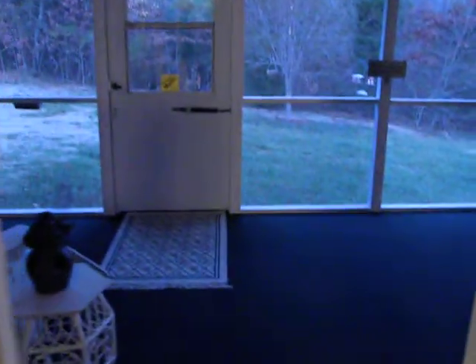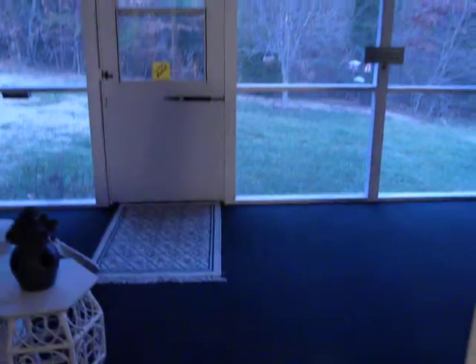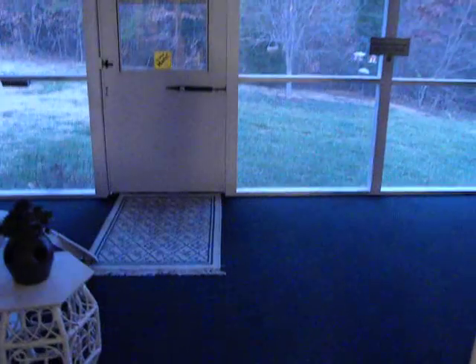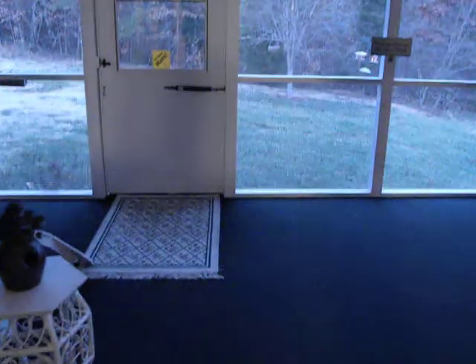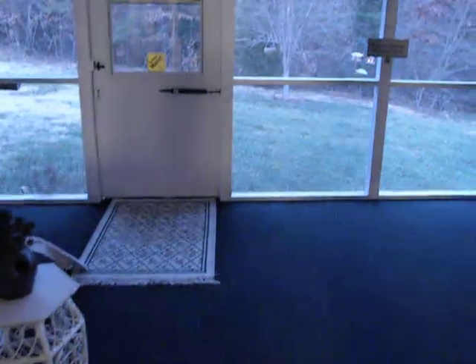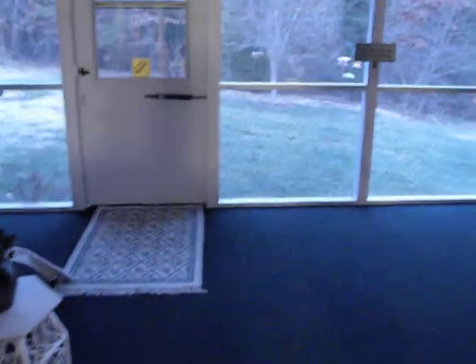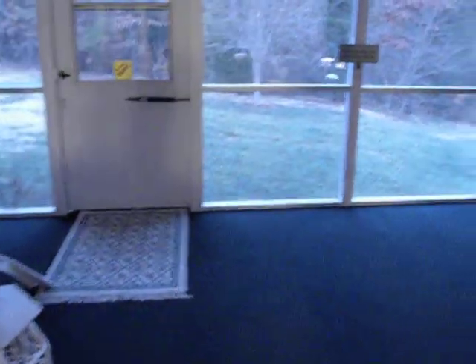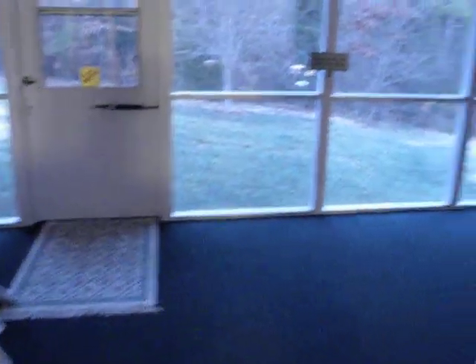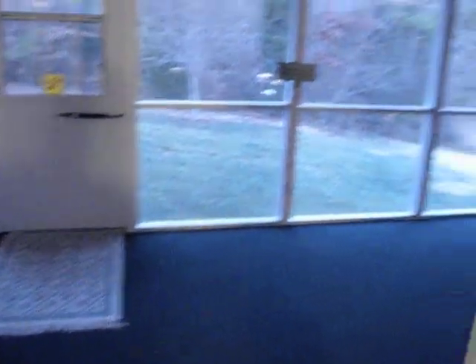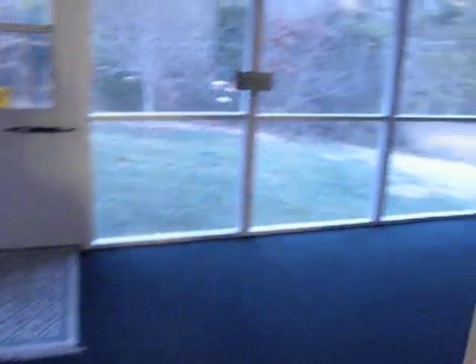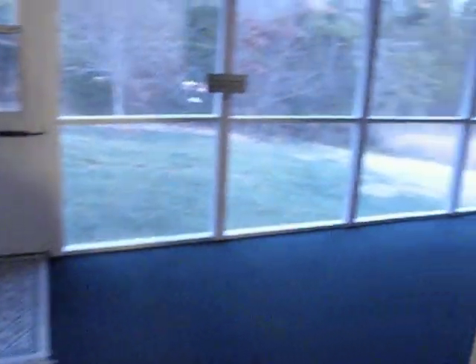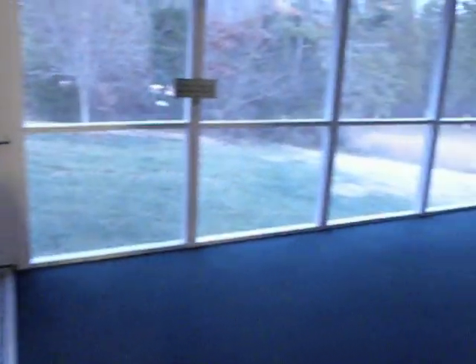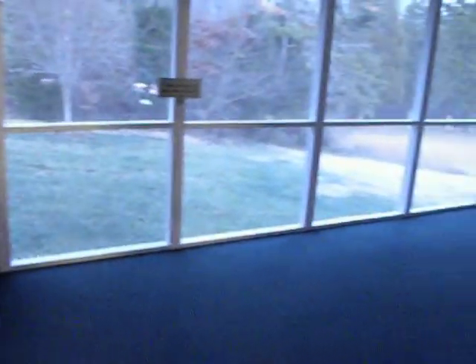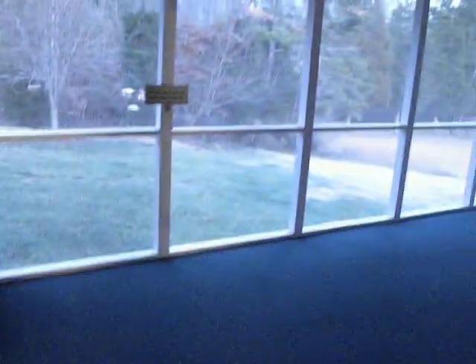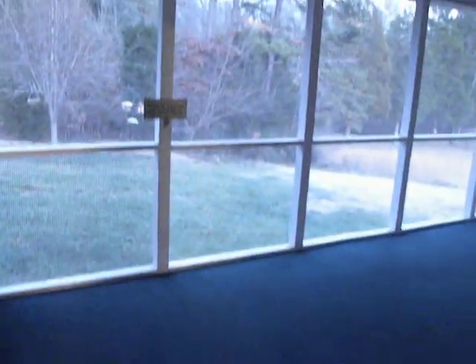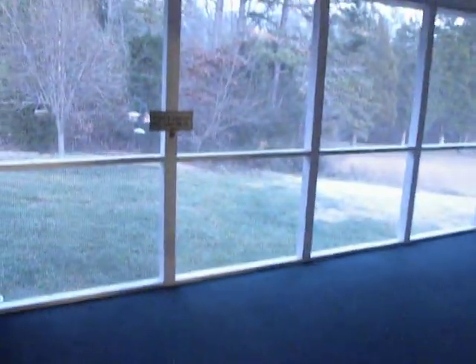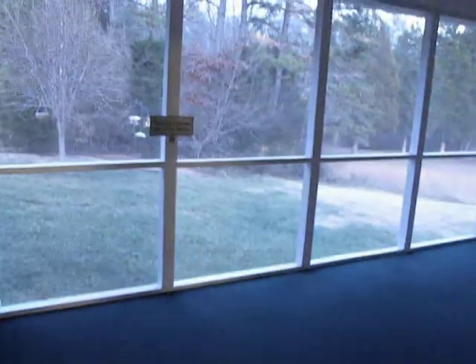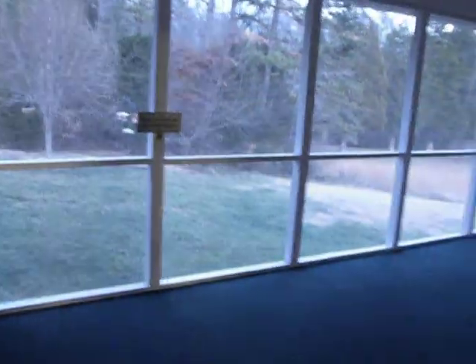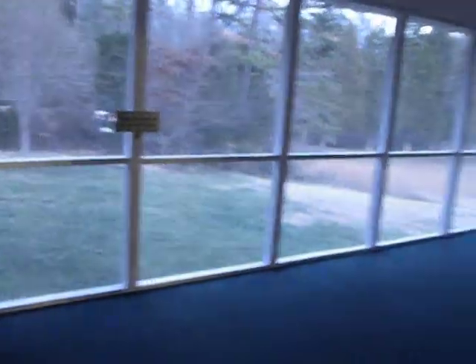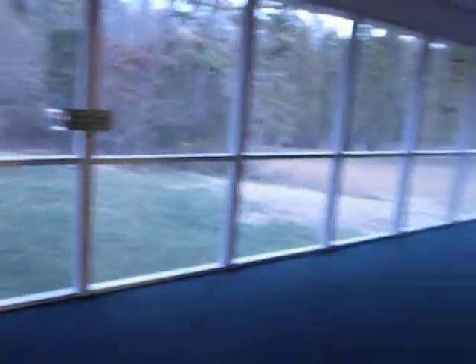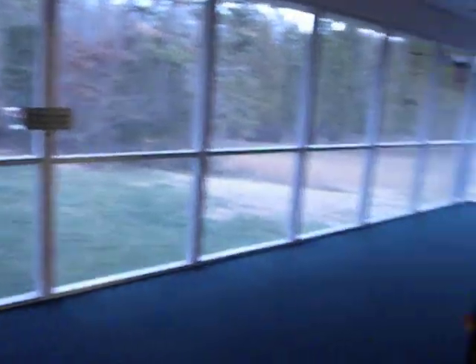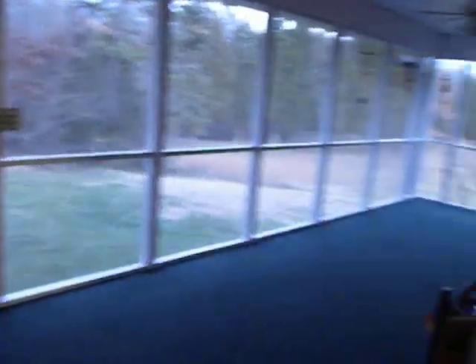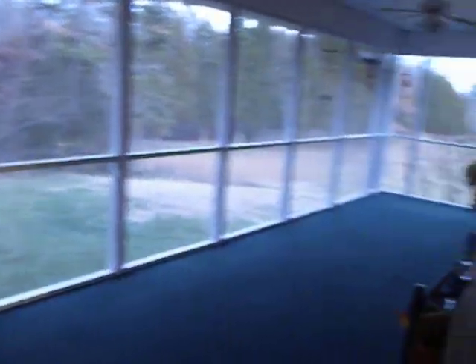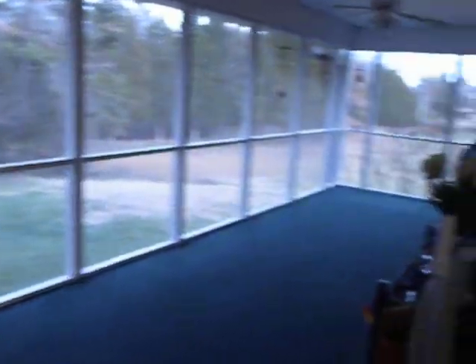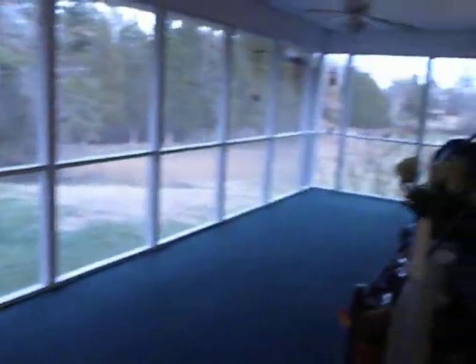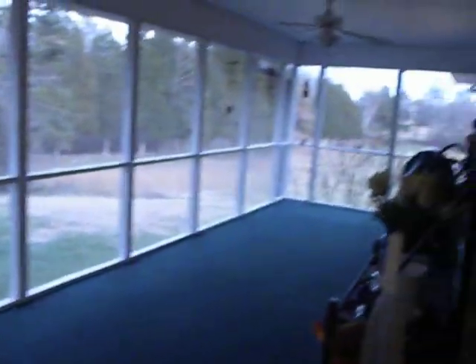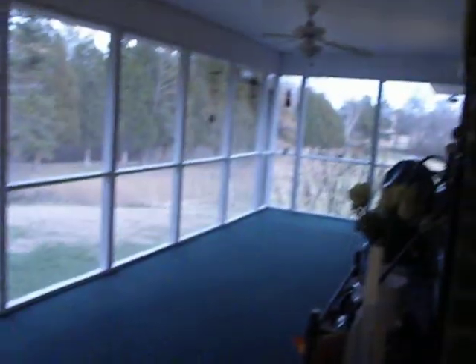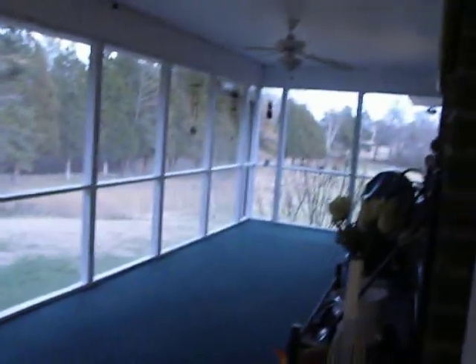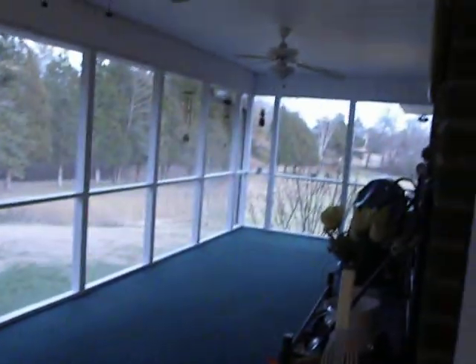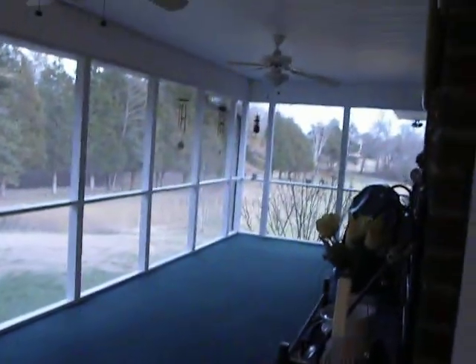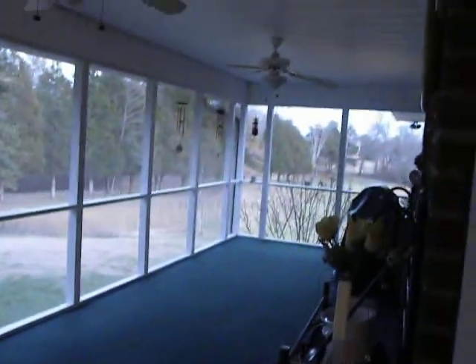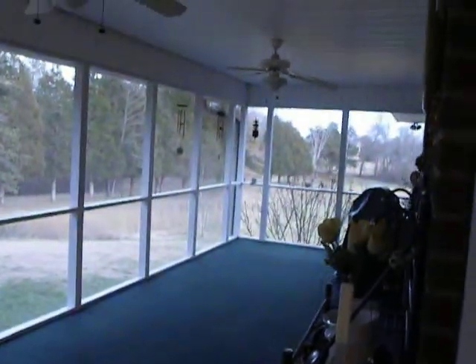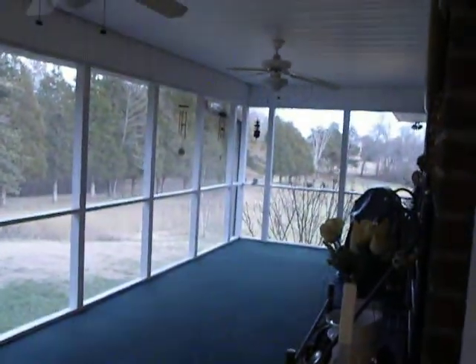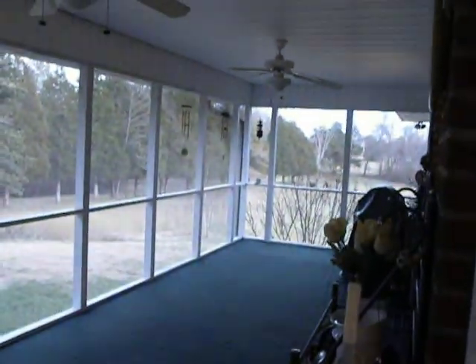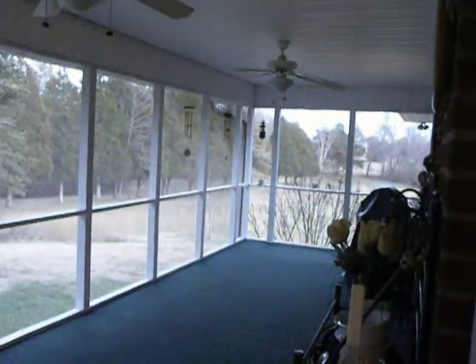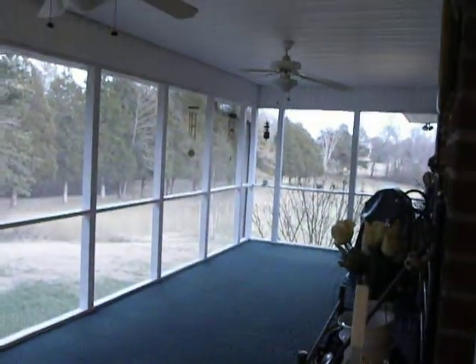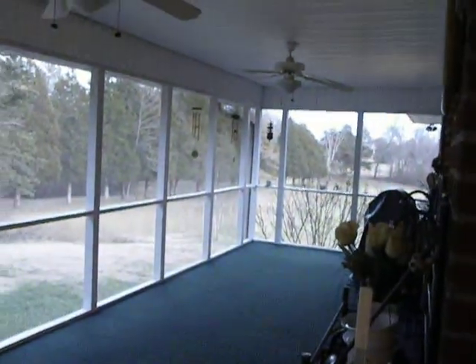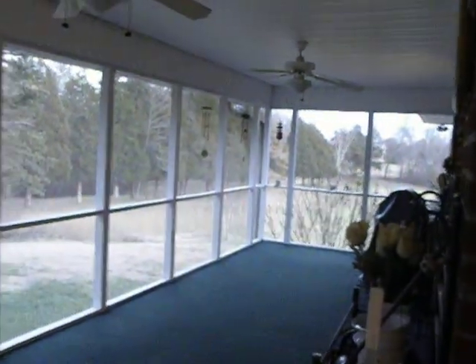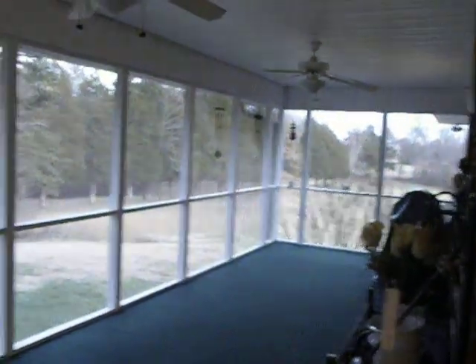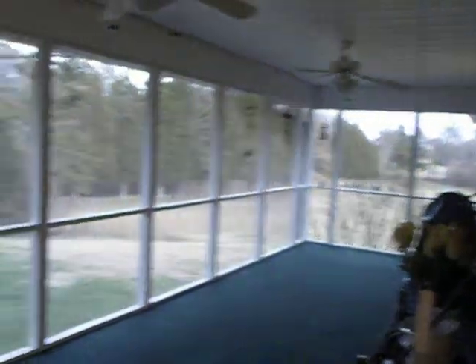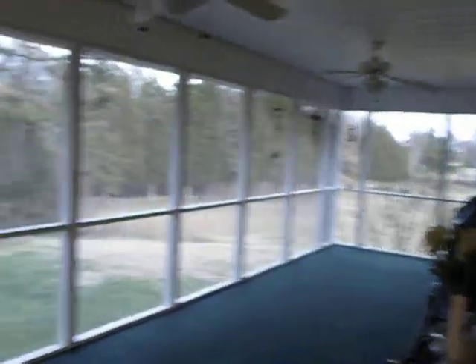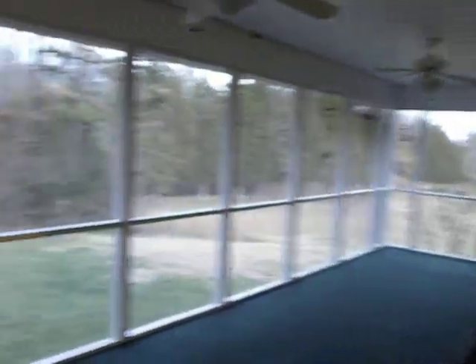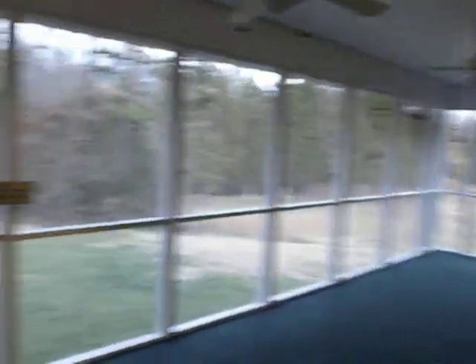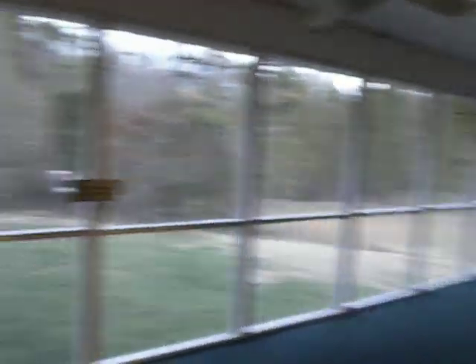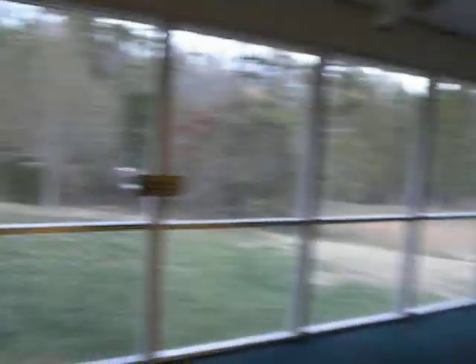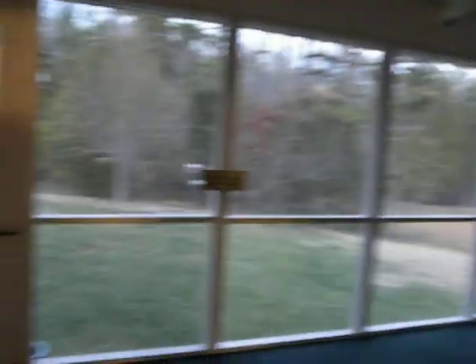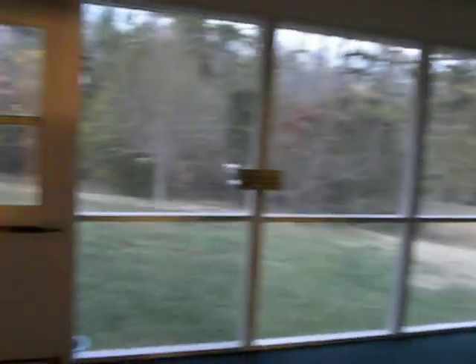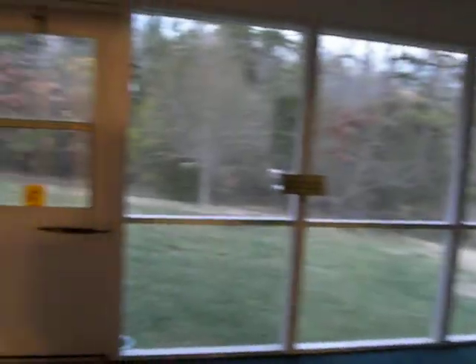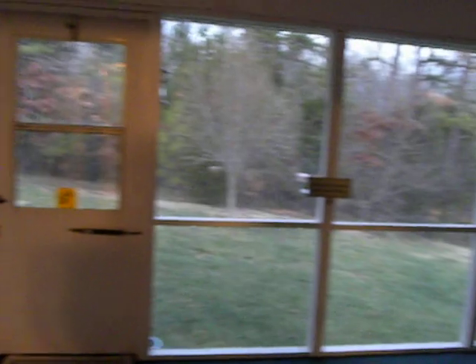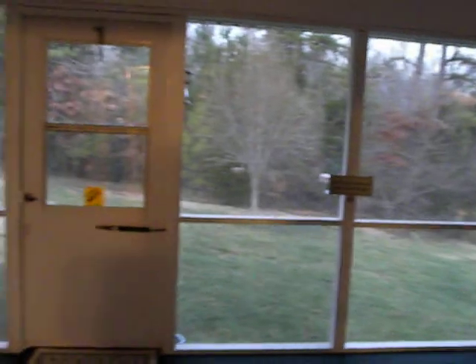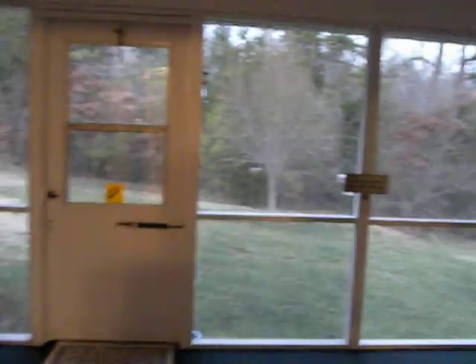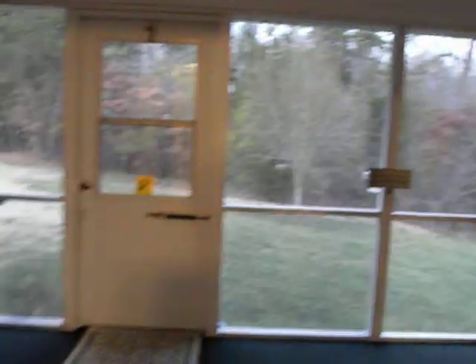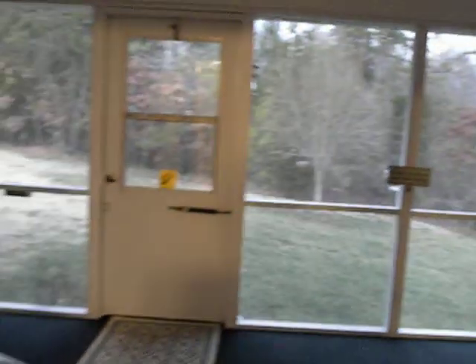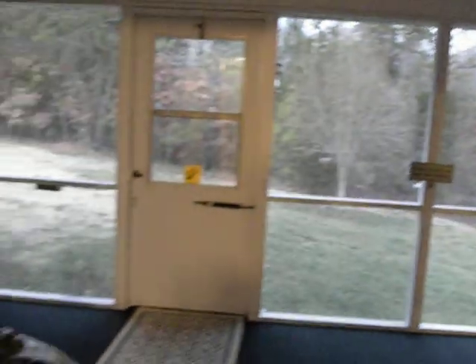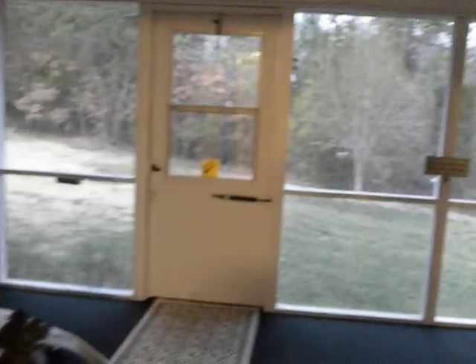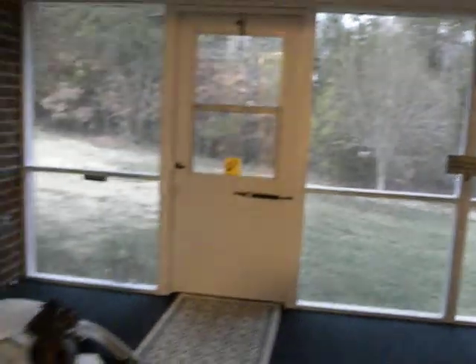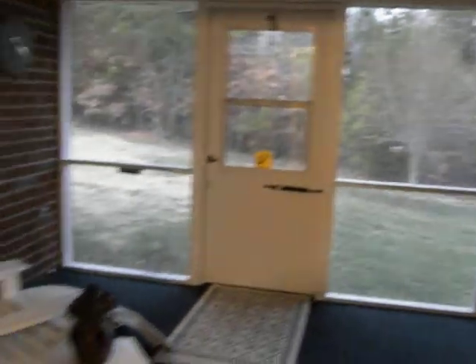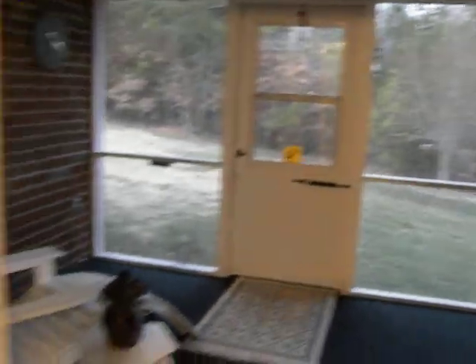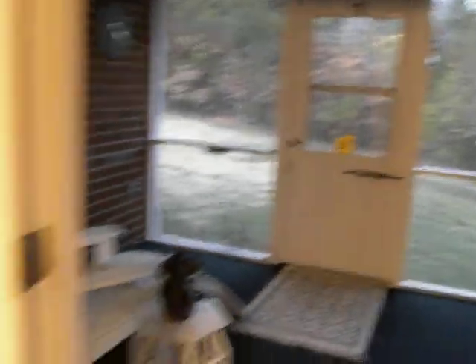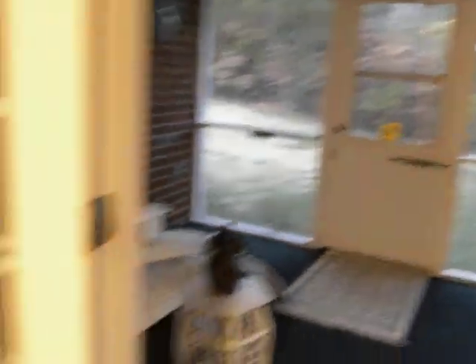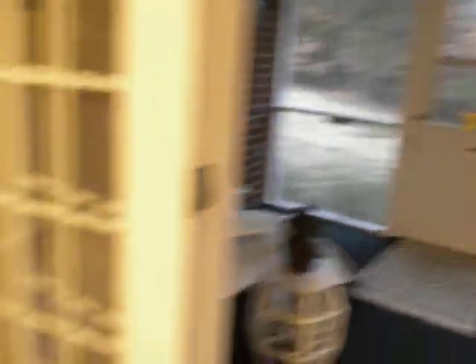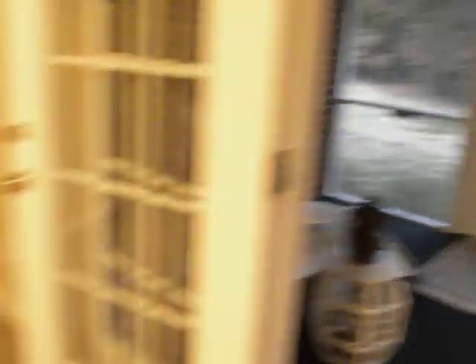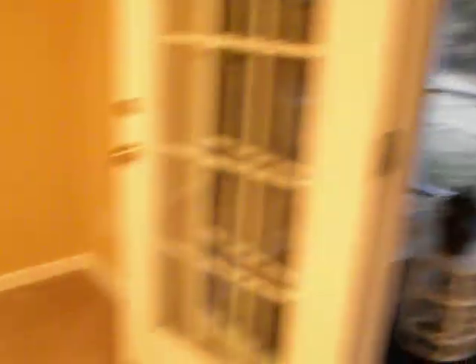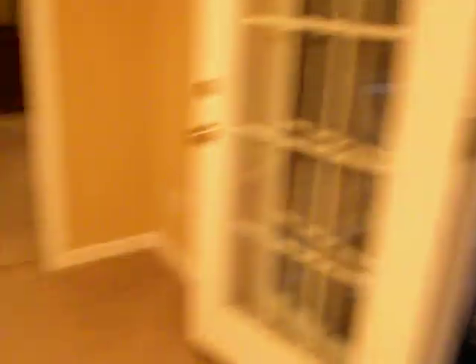Quick view of the back porch — it's screened in all the way, wooded backyard, very private.